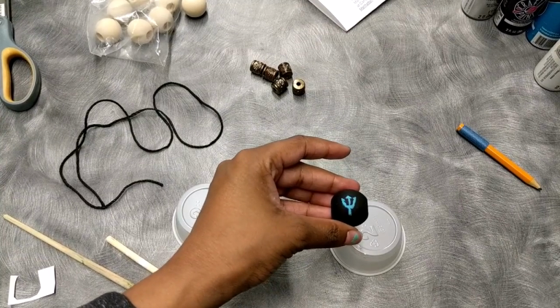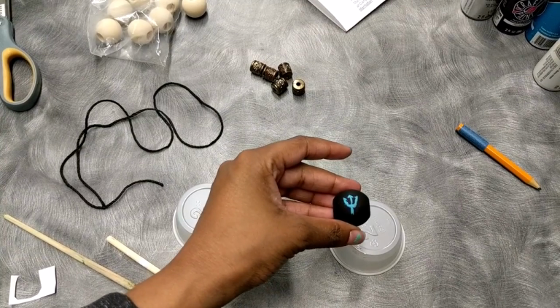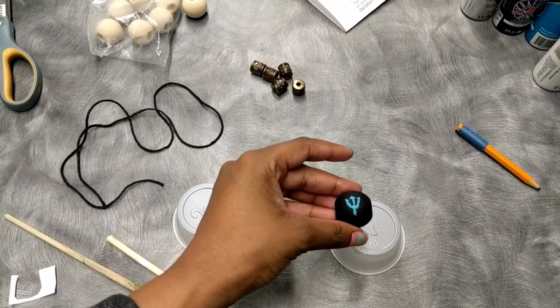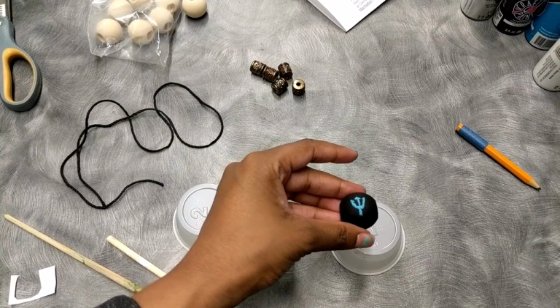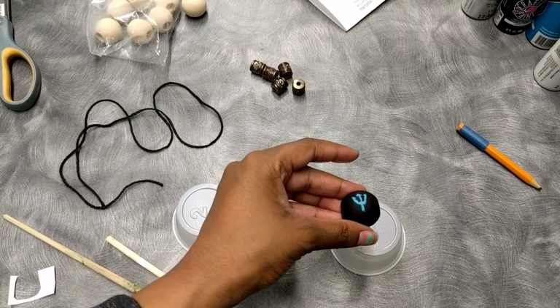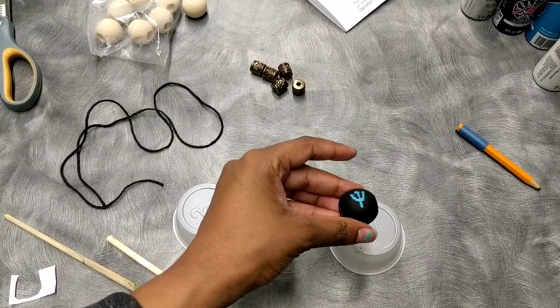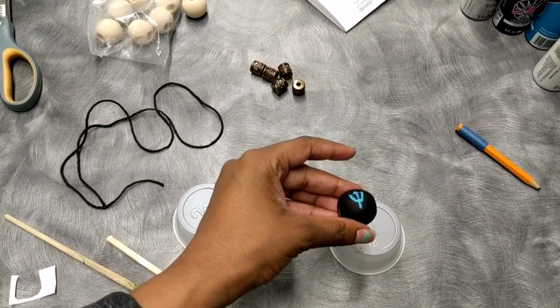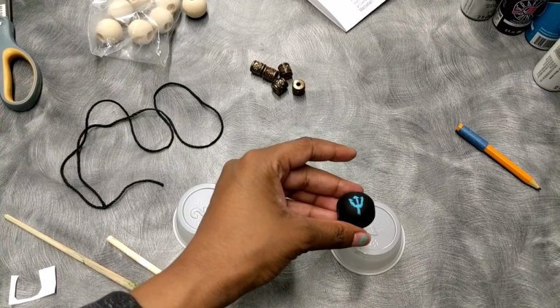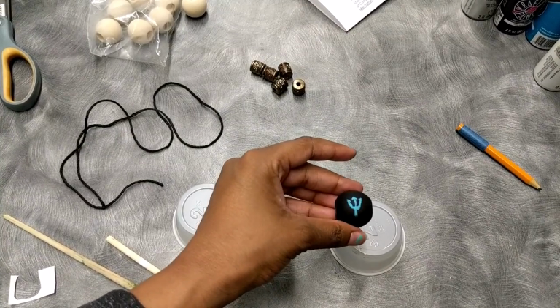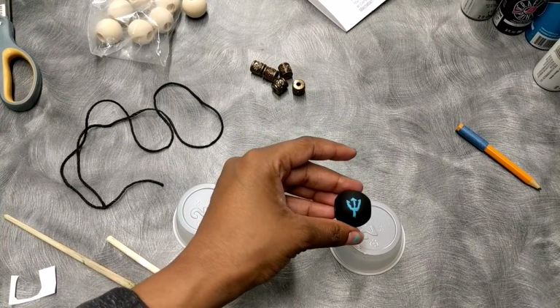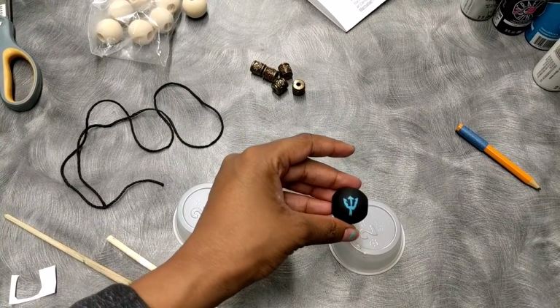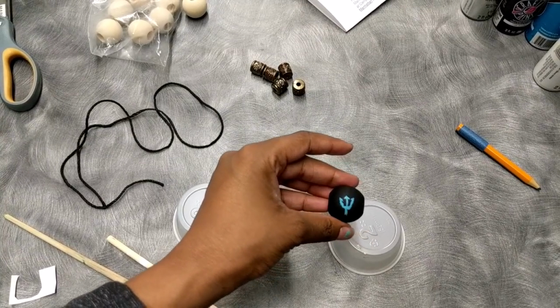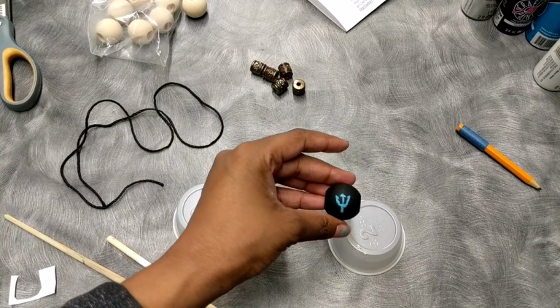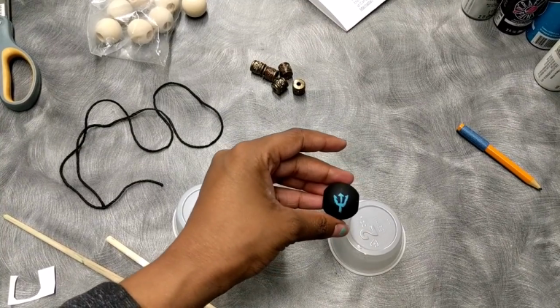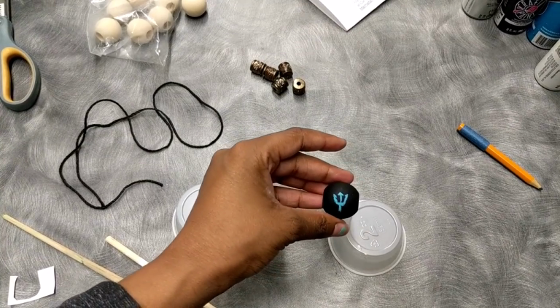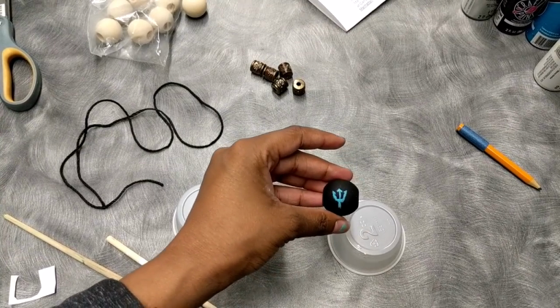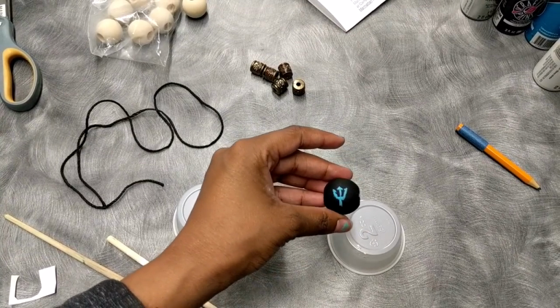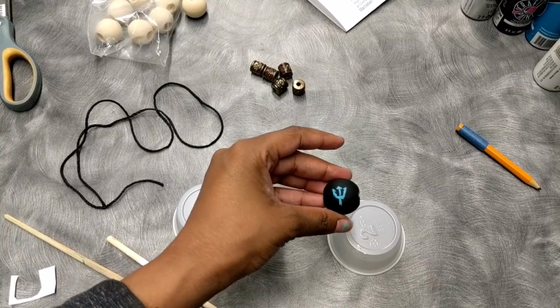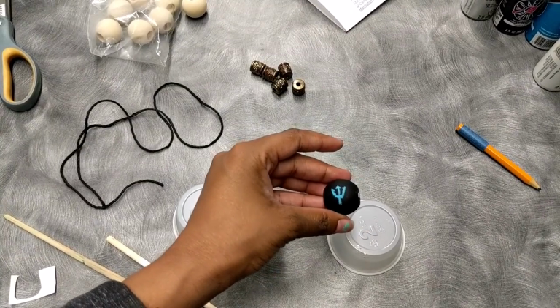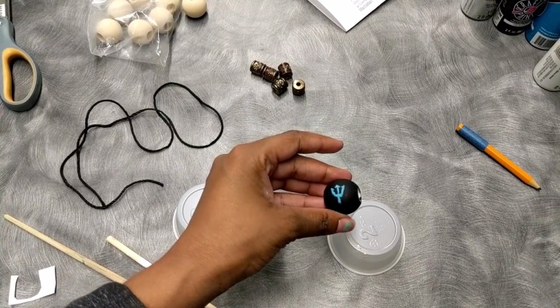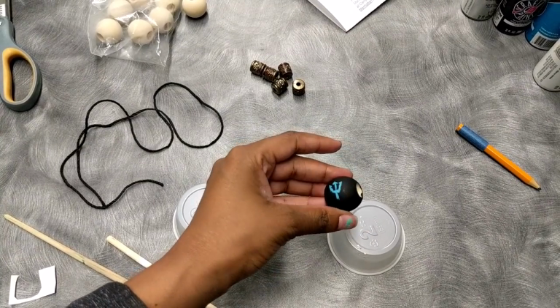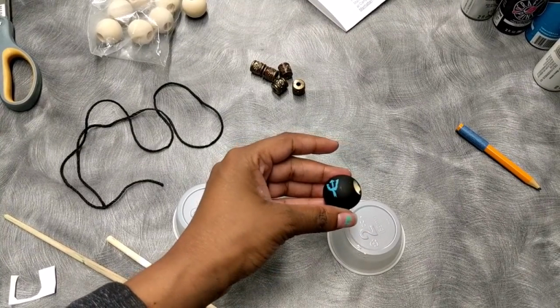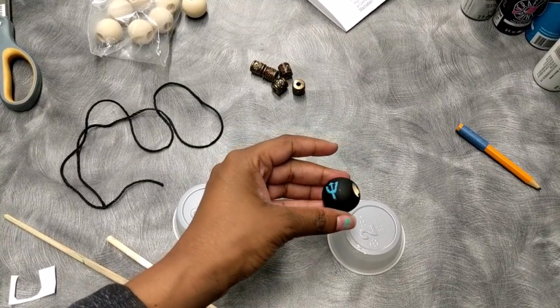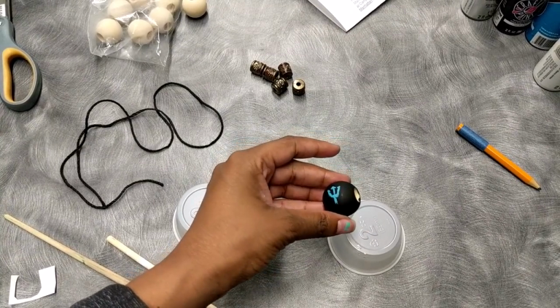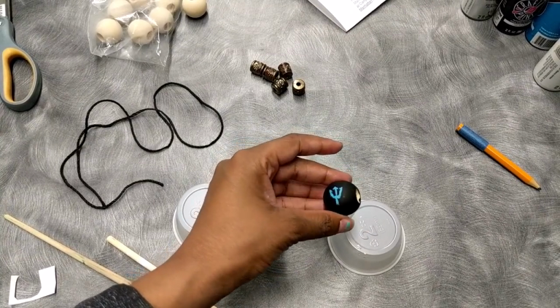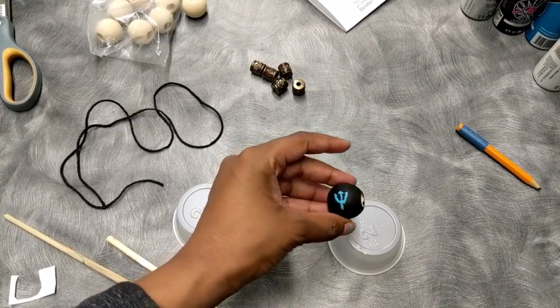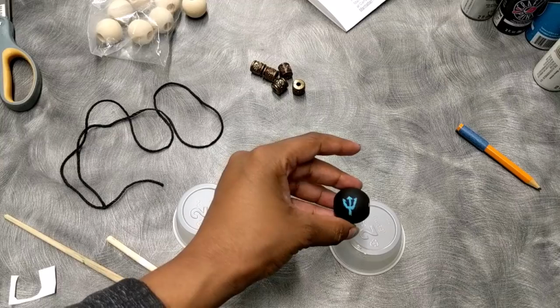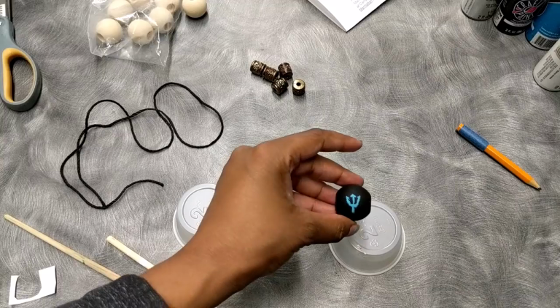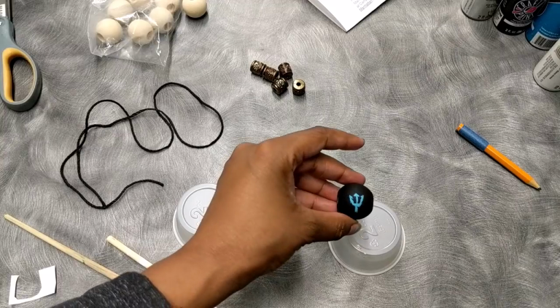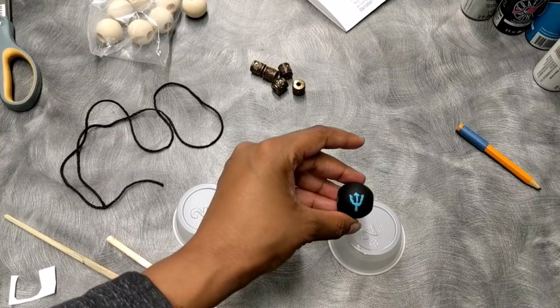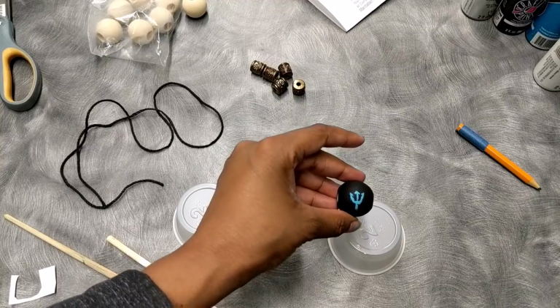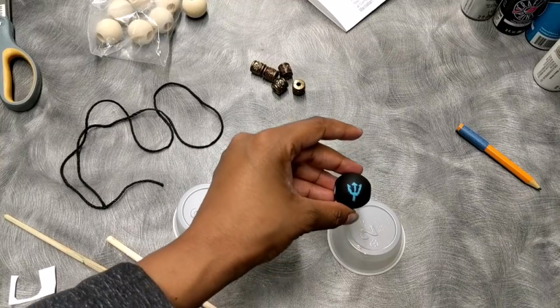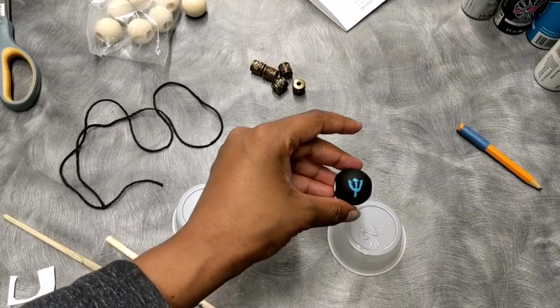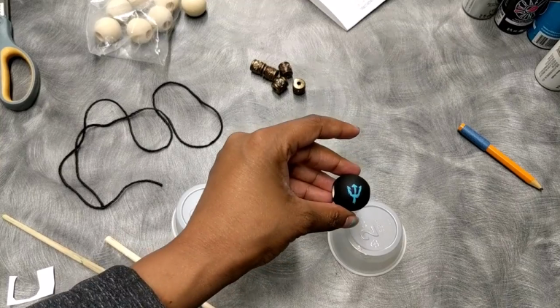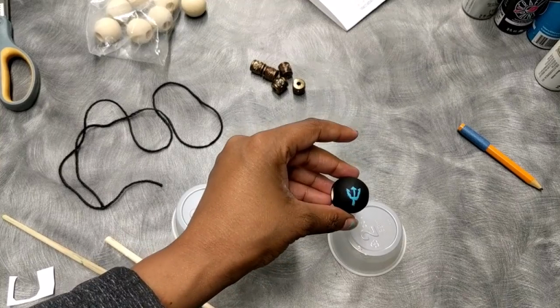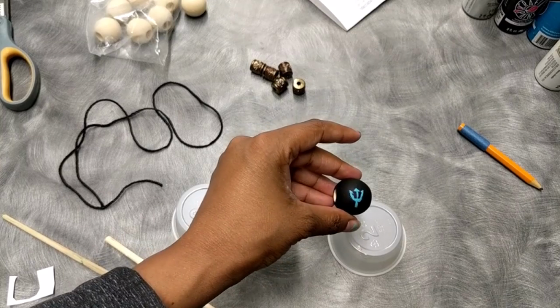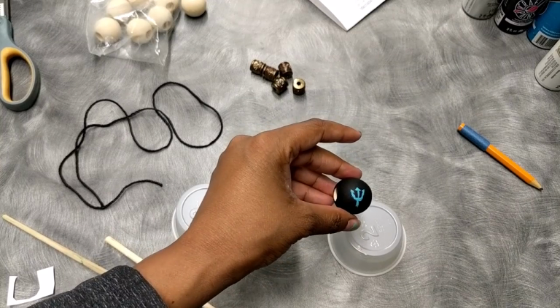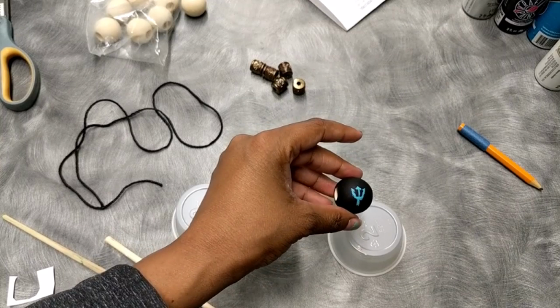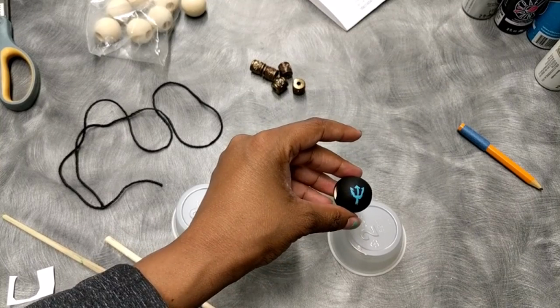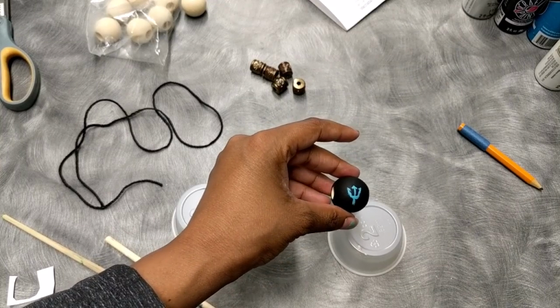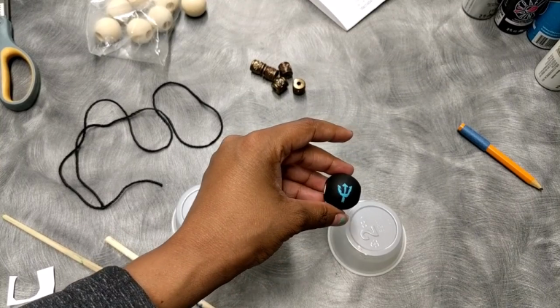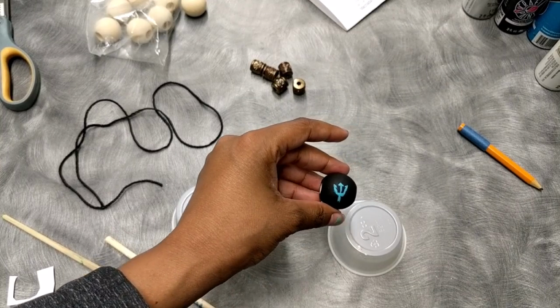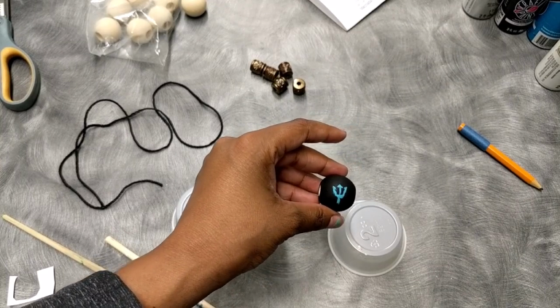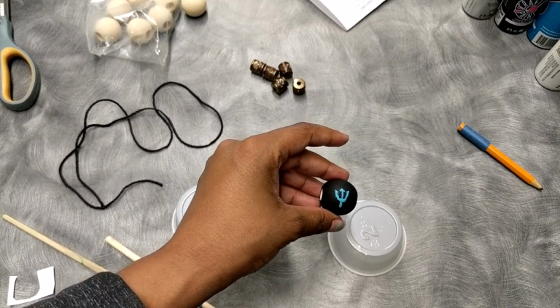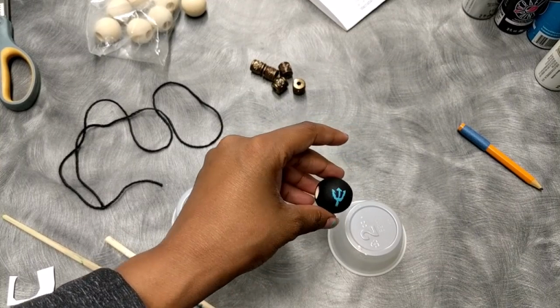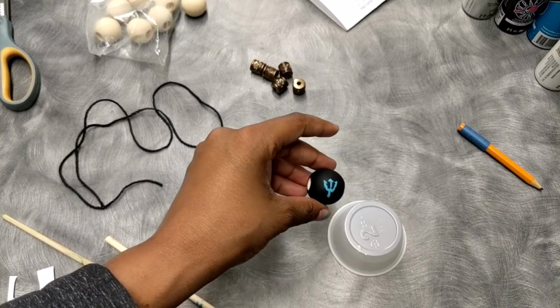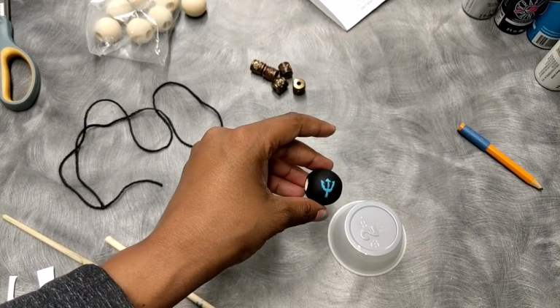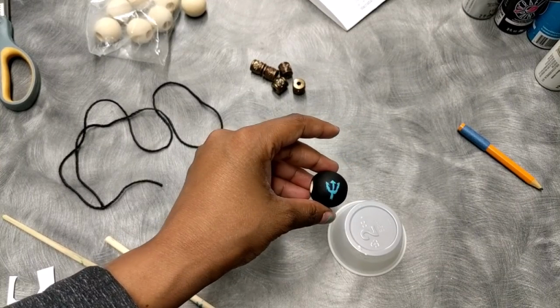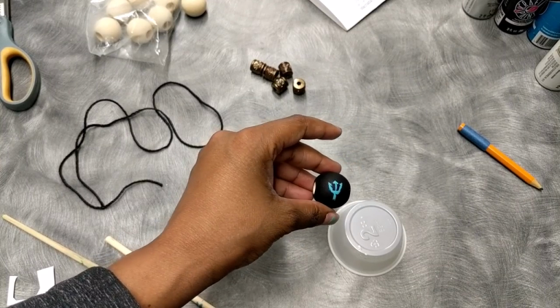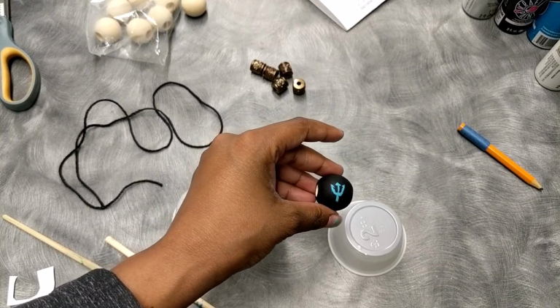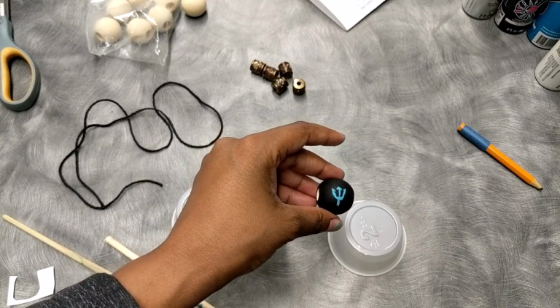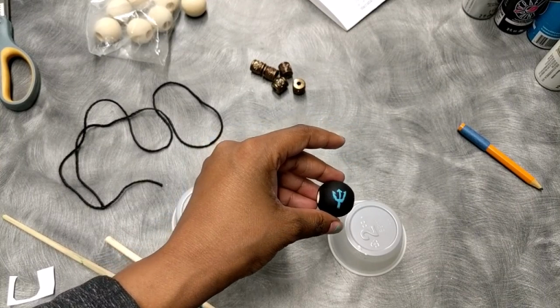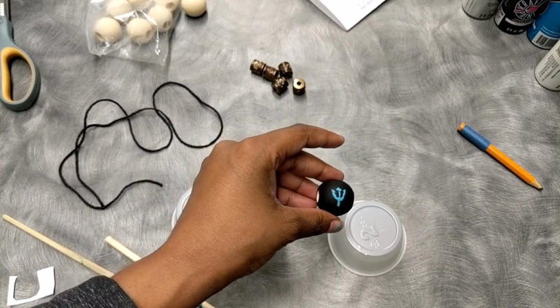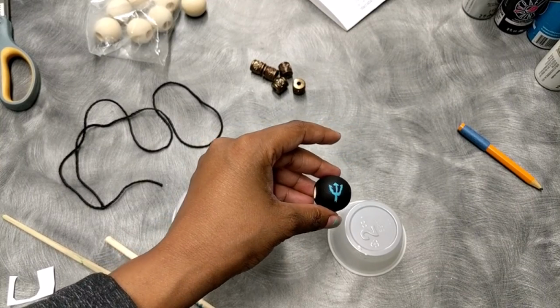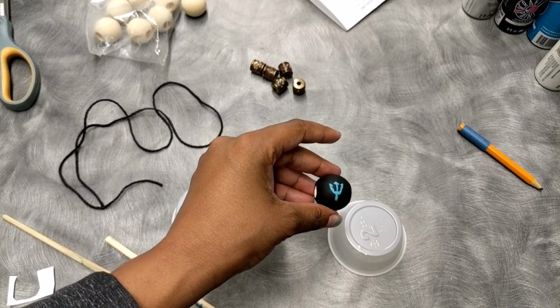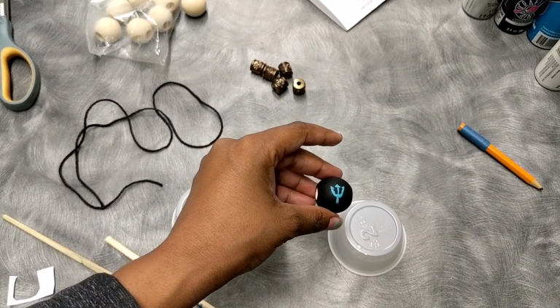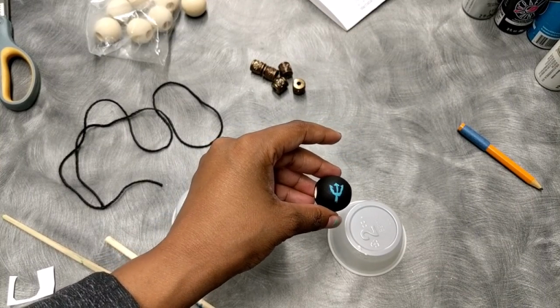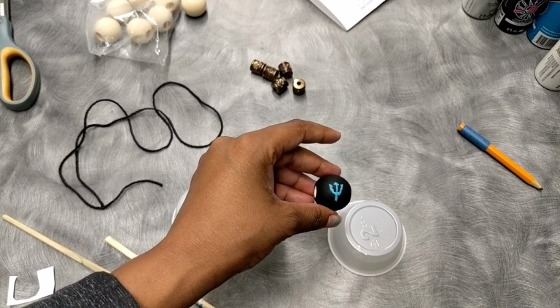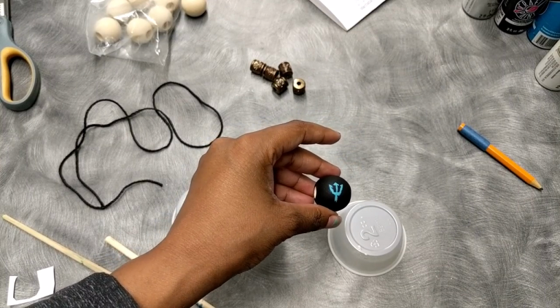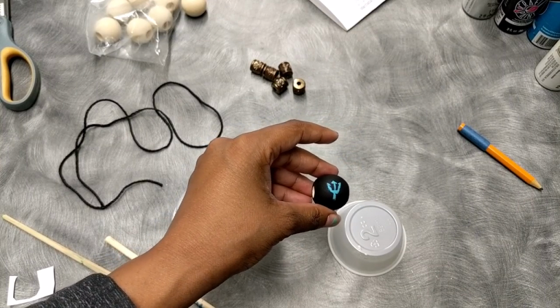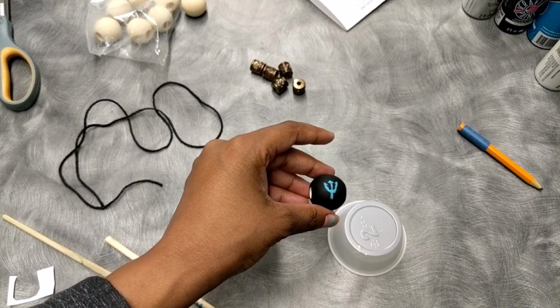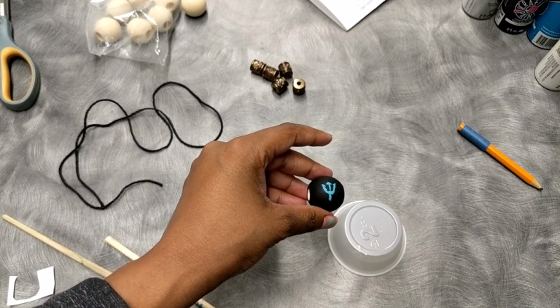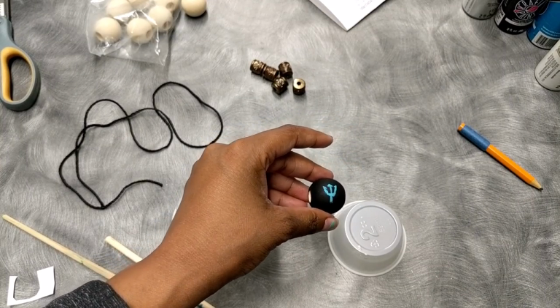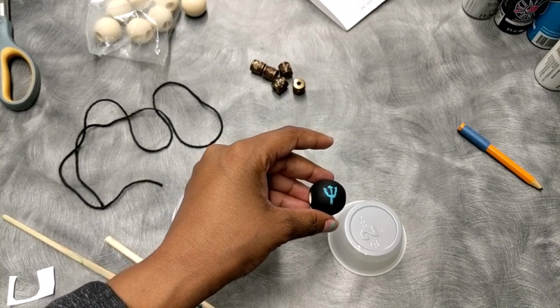This is what it looks like when the first one has been painted, and now let's continue painting the rest.